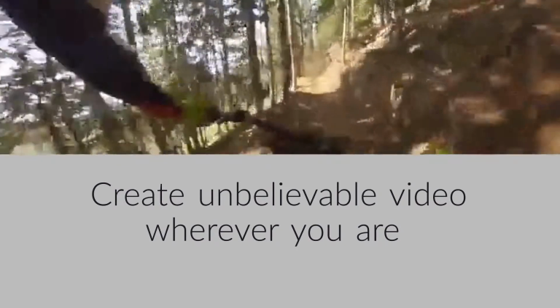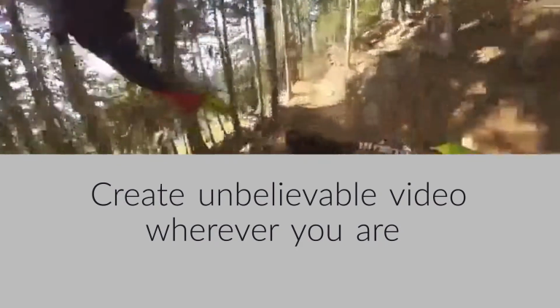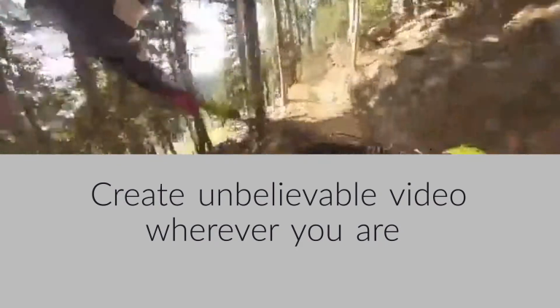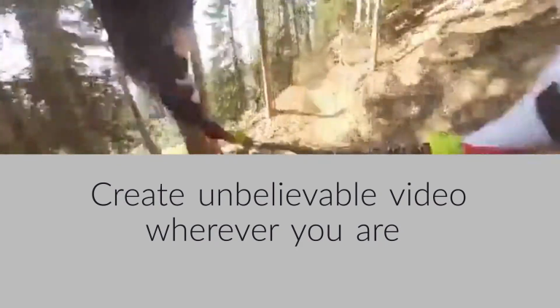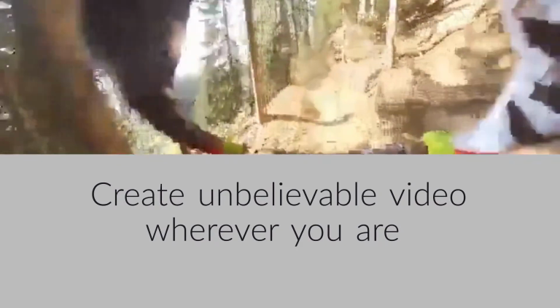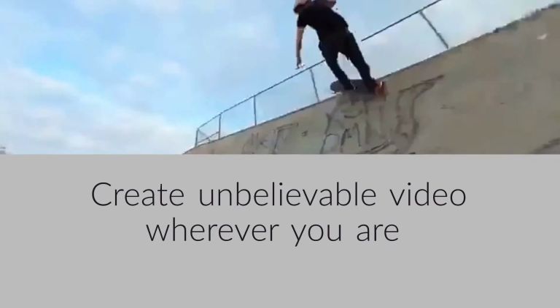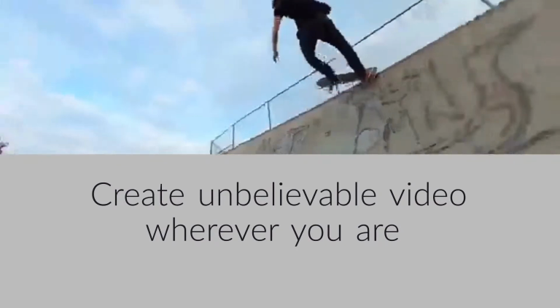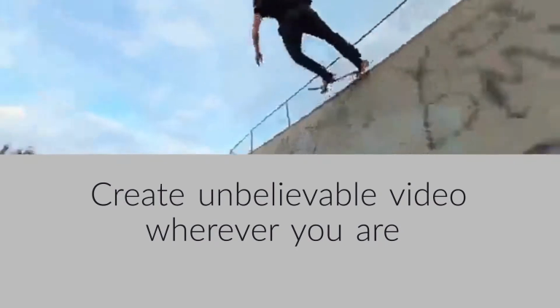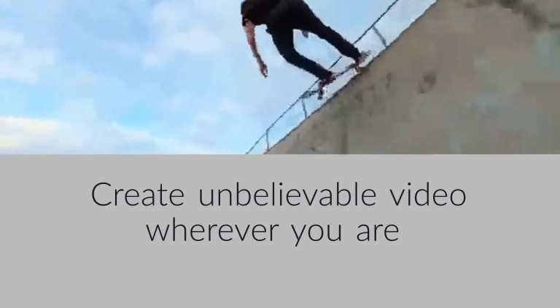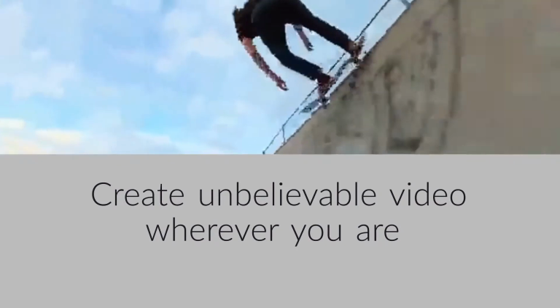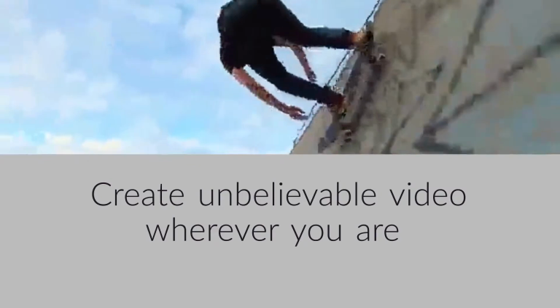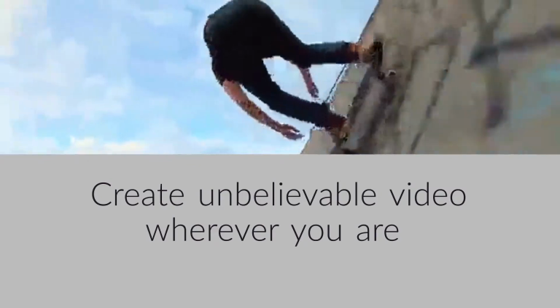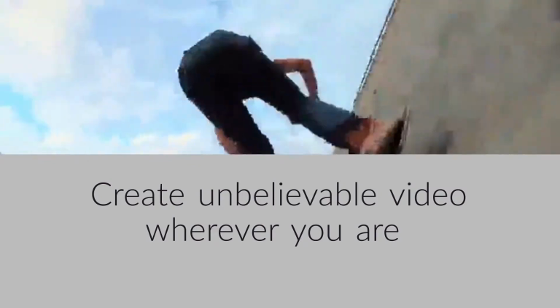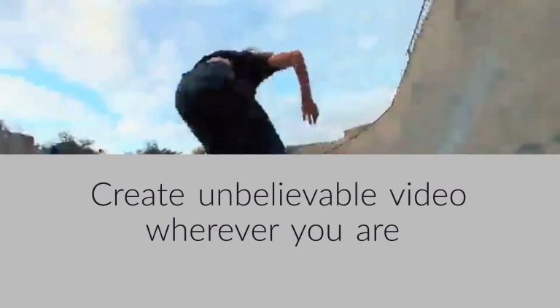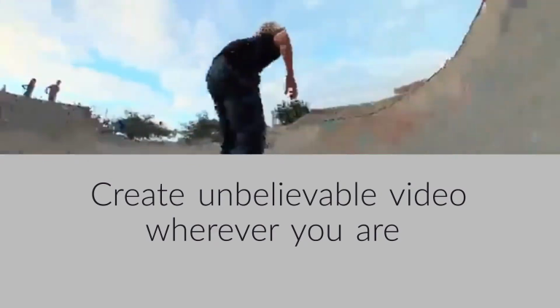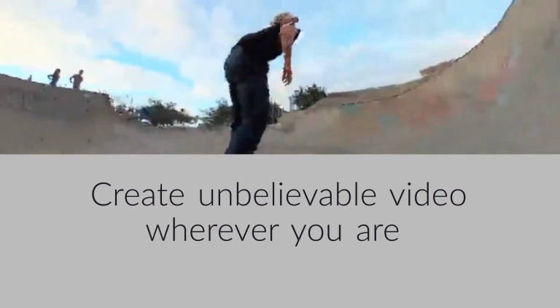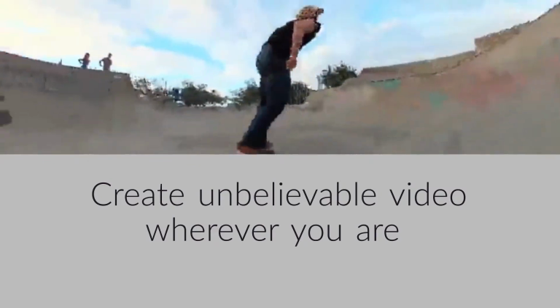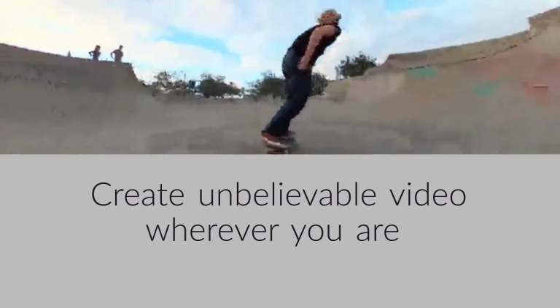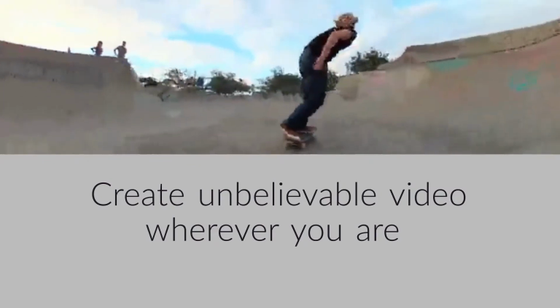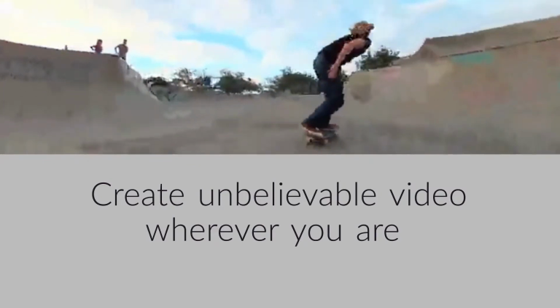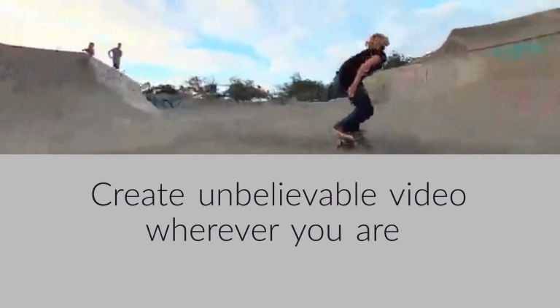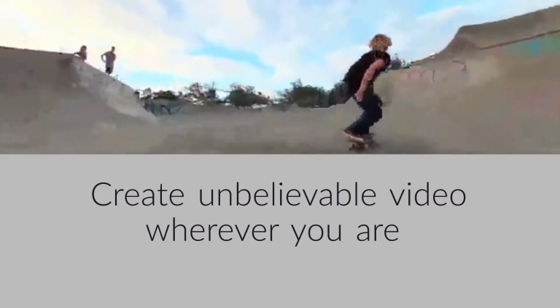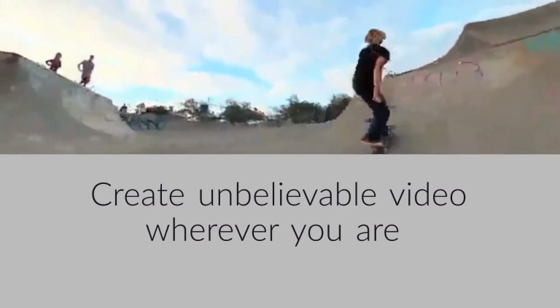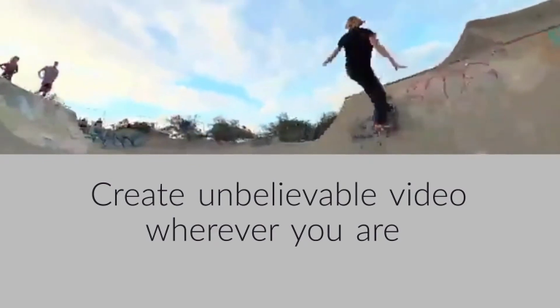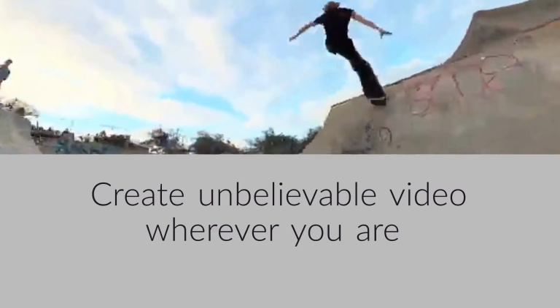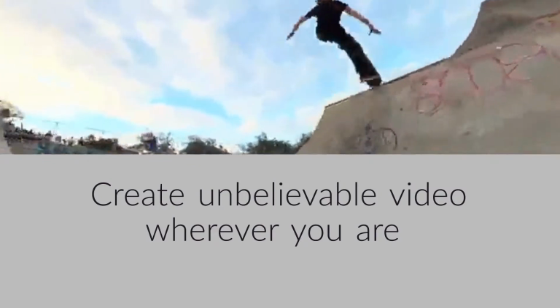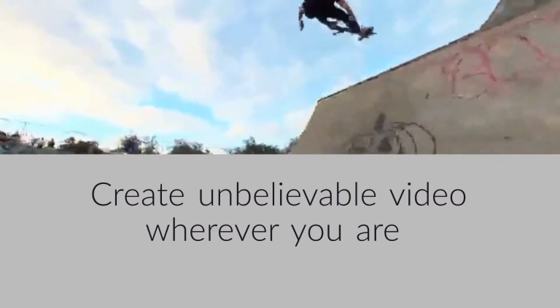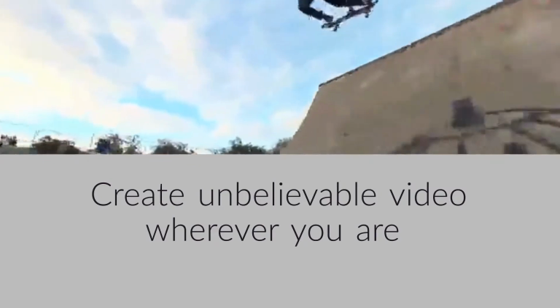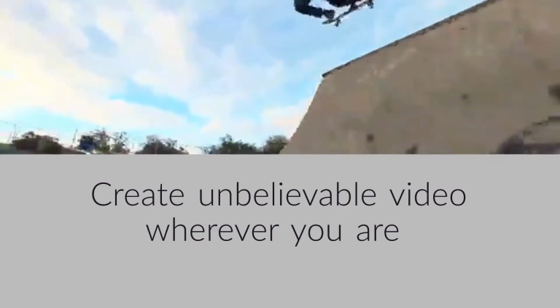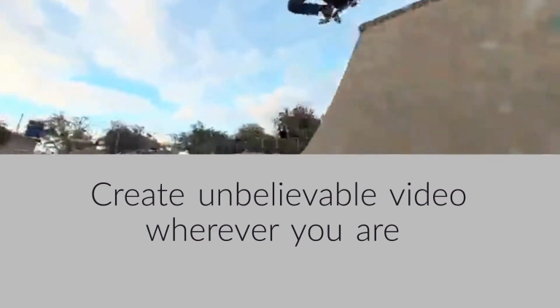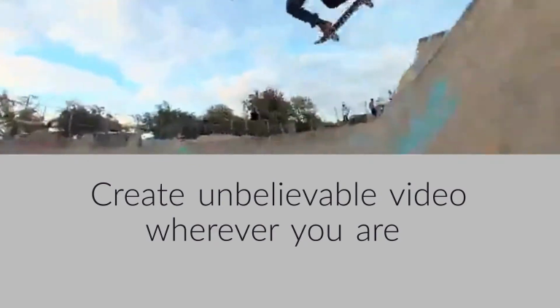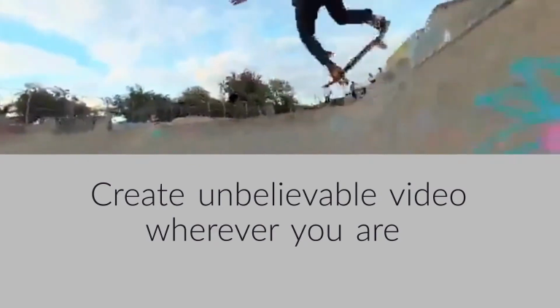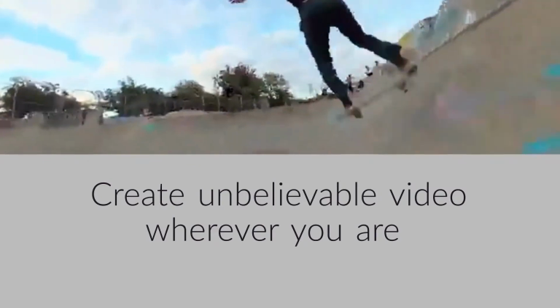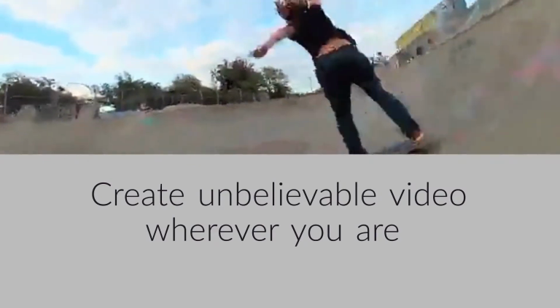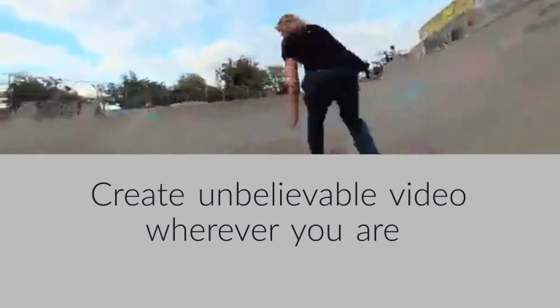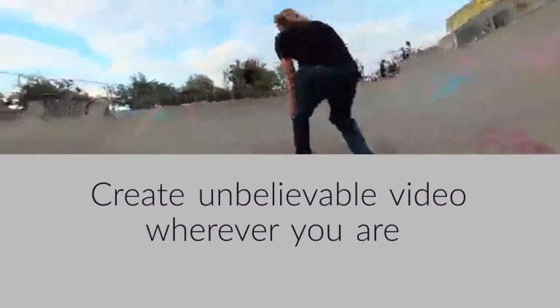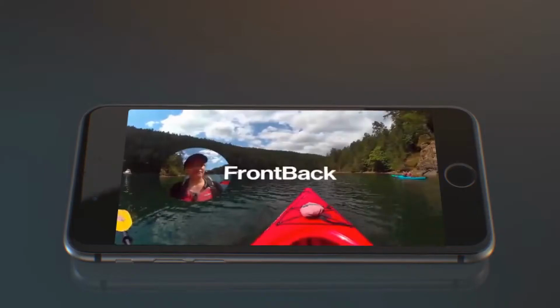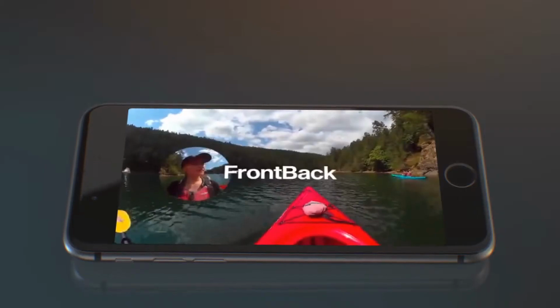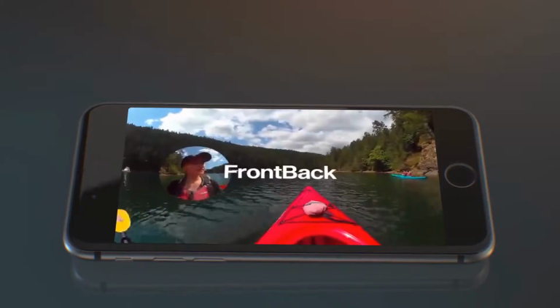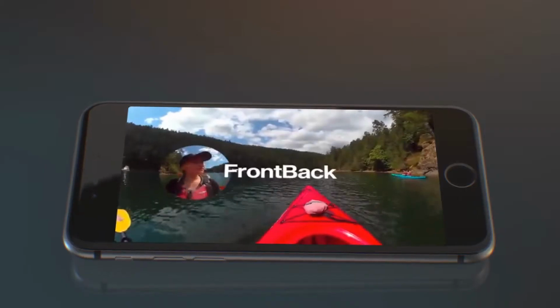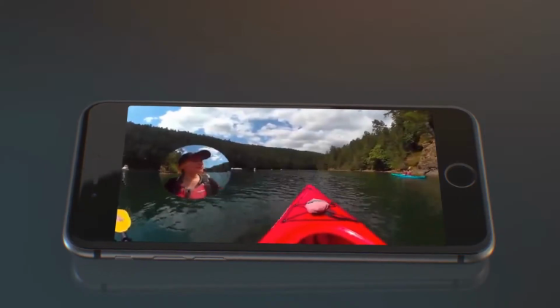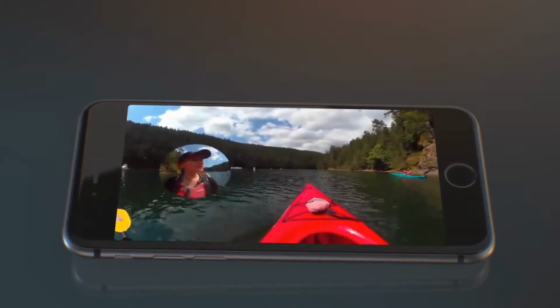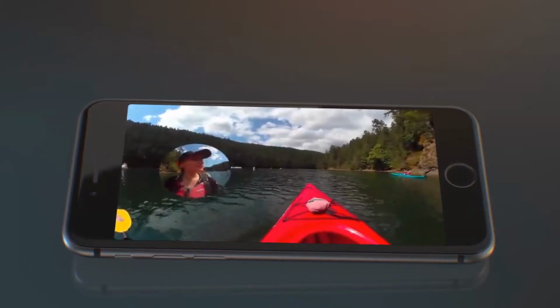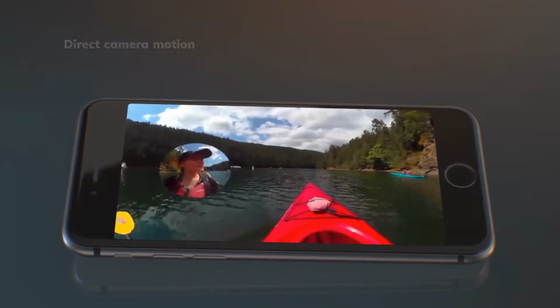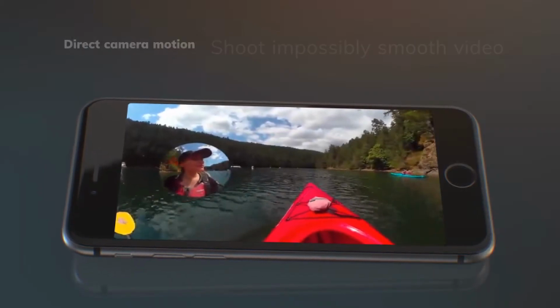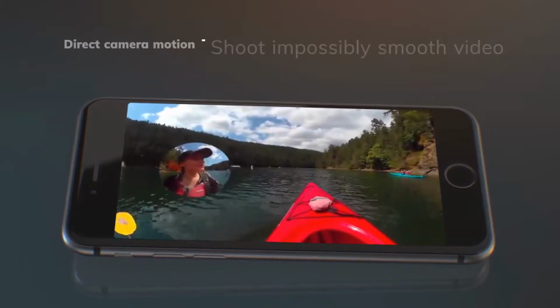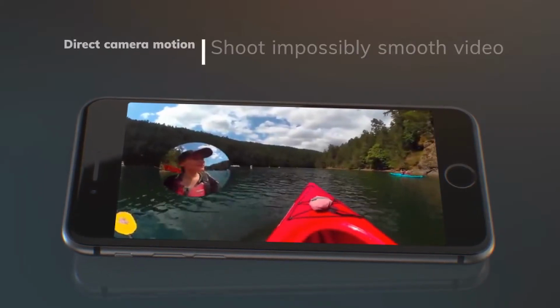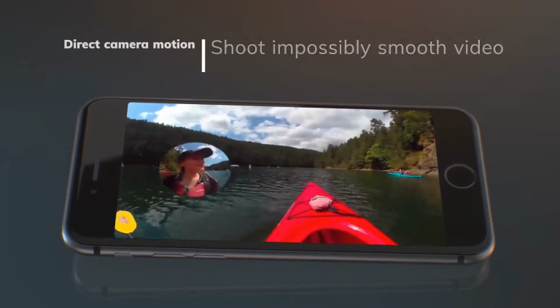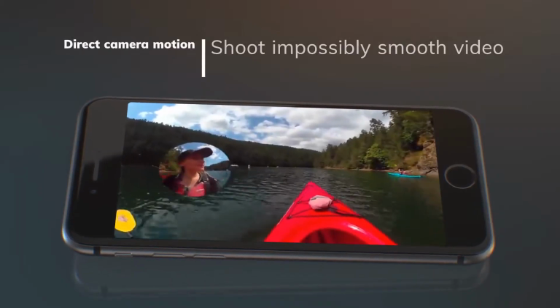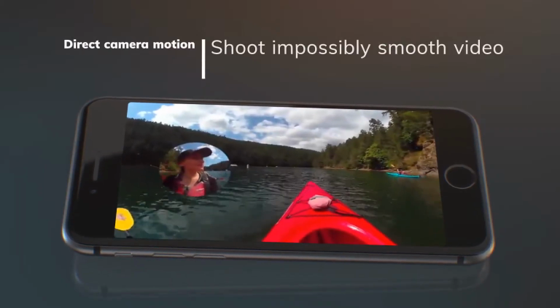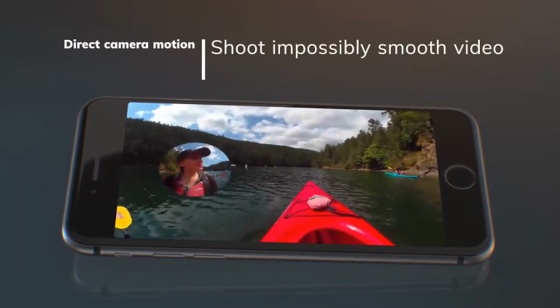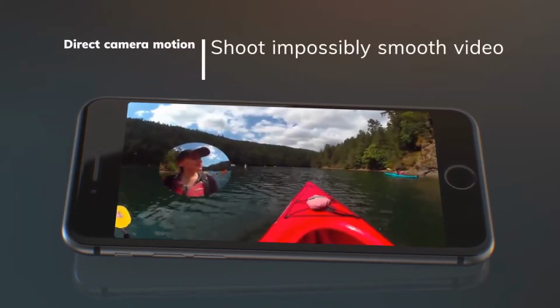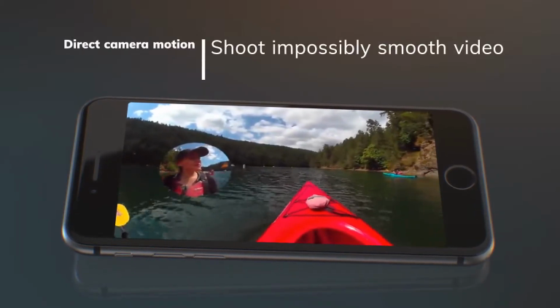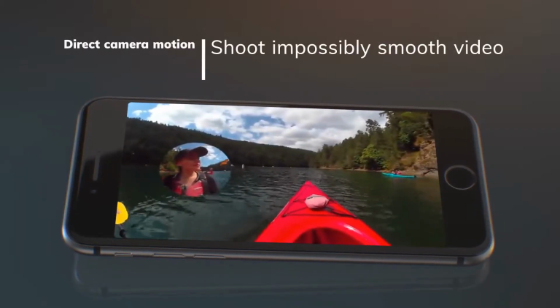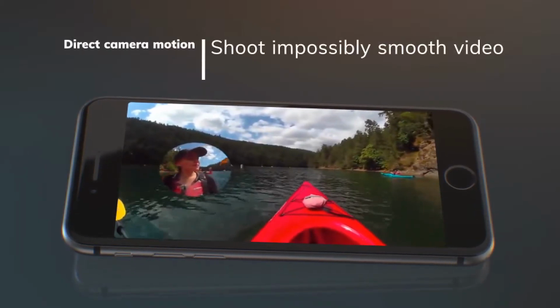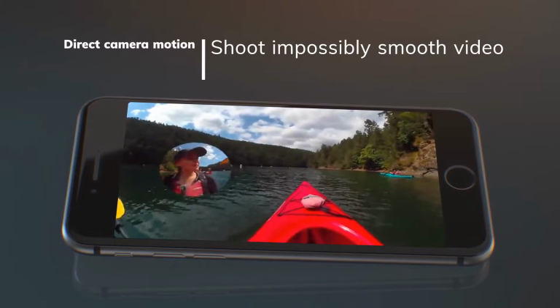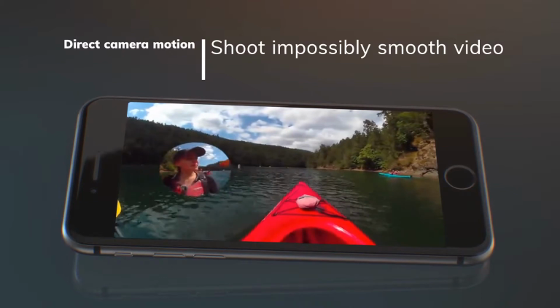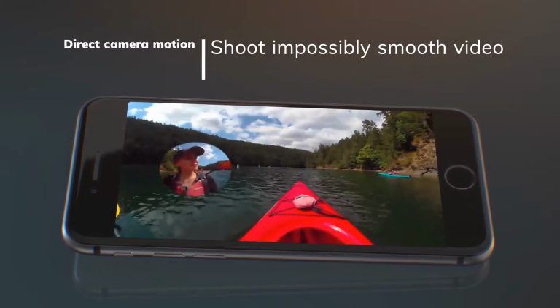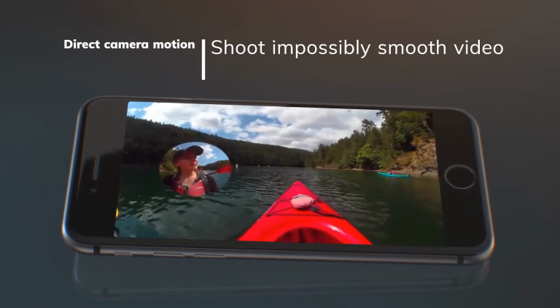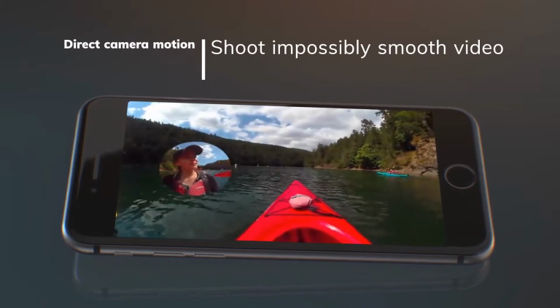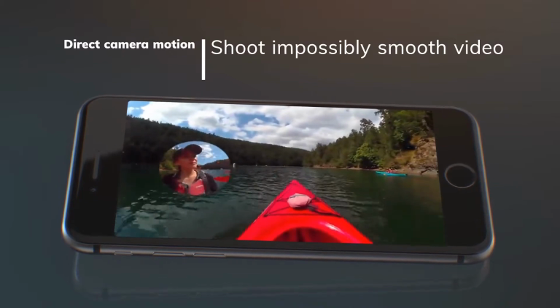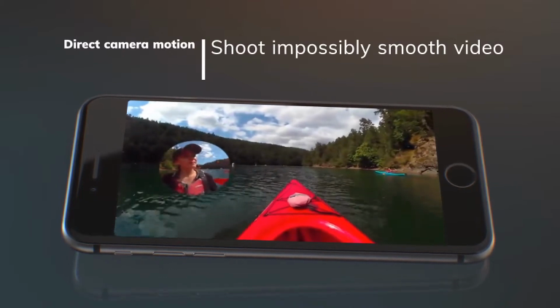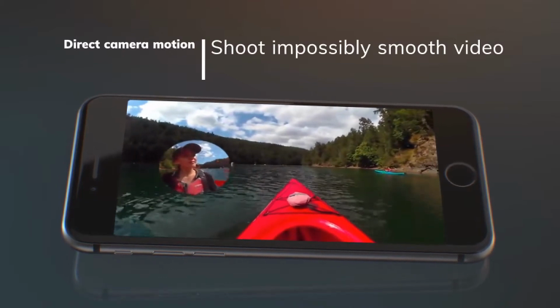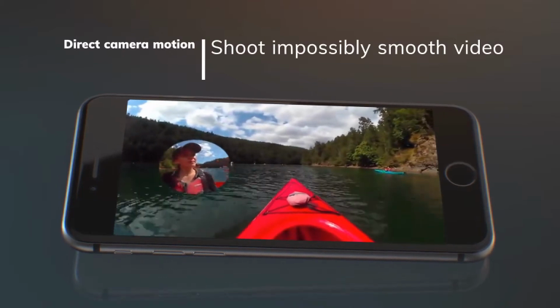Capturing all 360 degrees lets us do some incredible things, like cinema quality stabilization, so your videos never feel handheld.